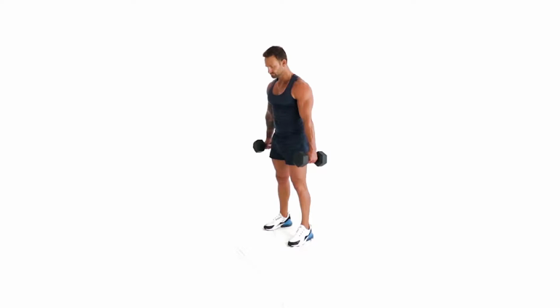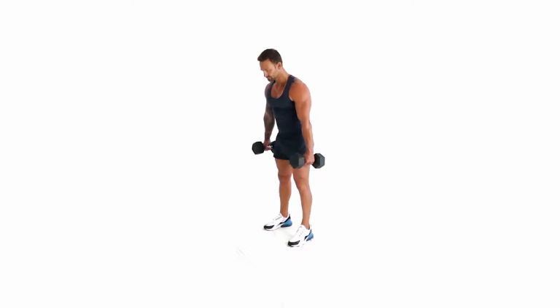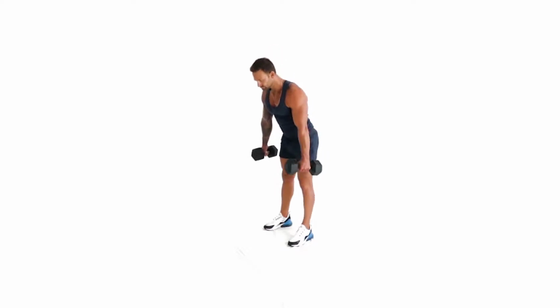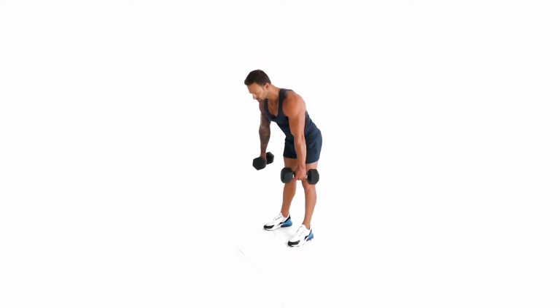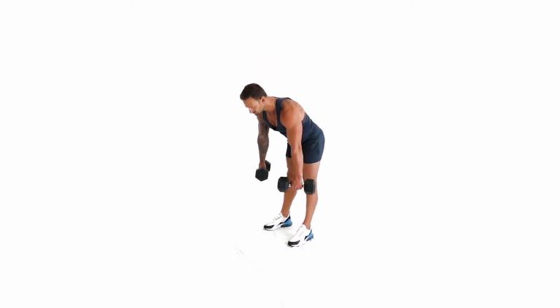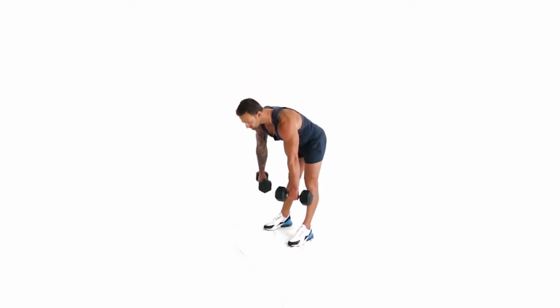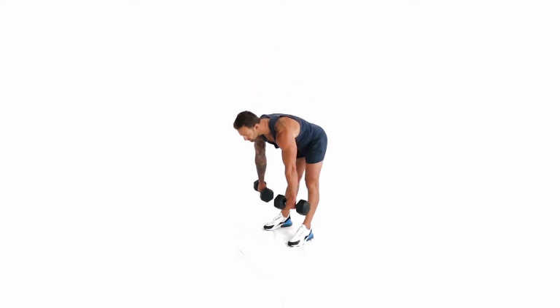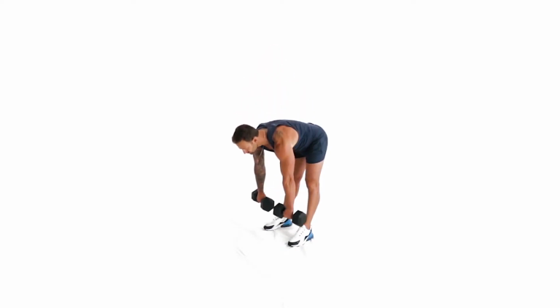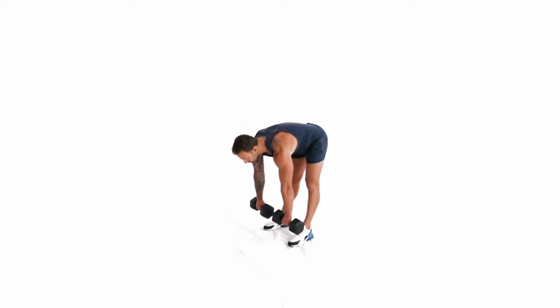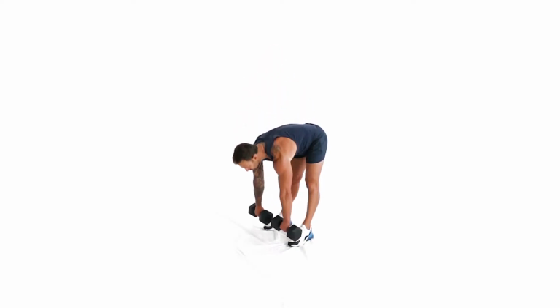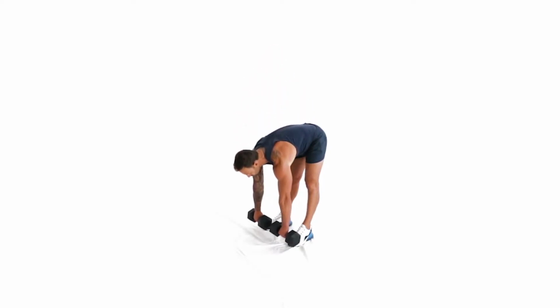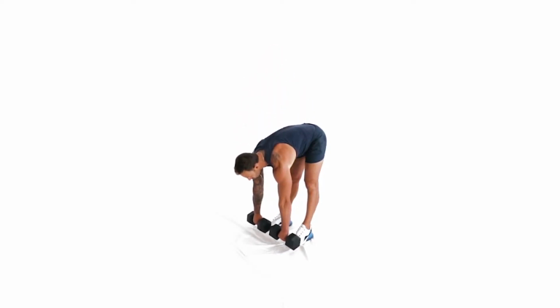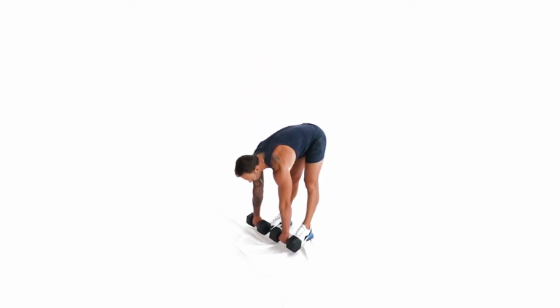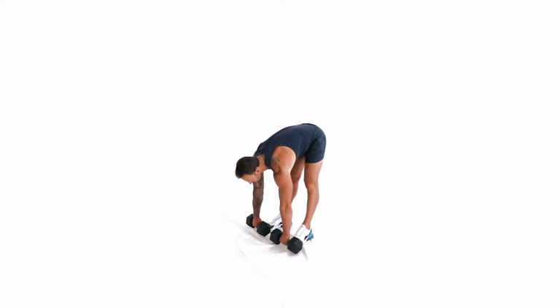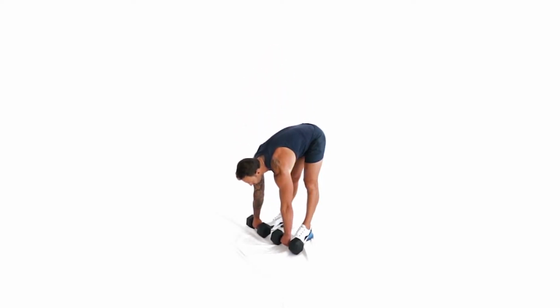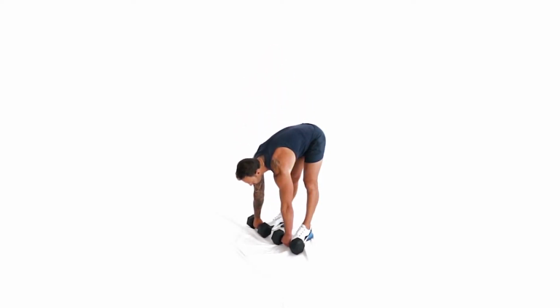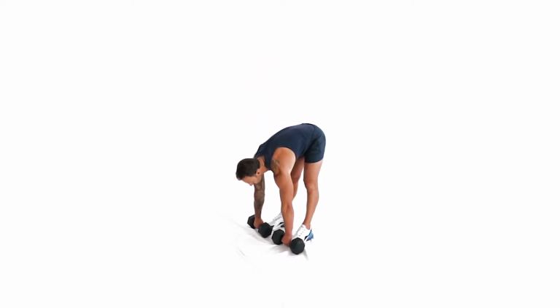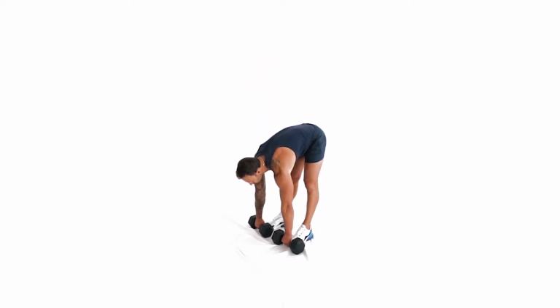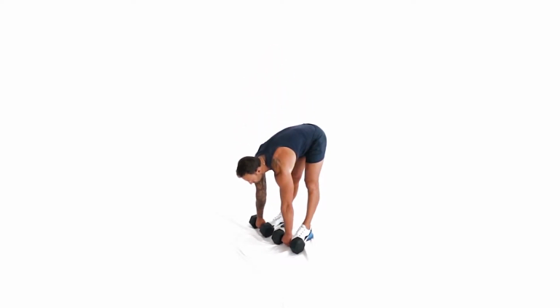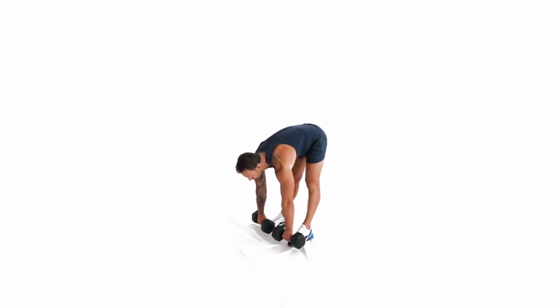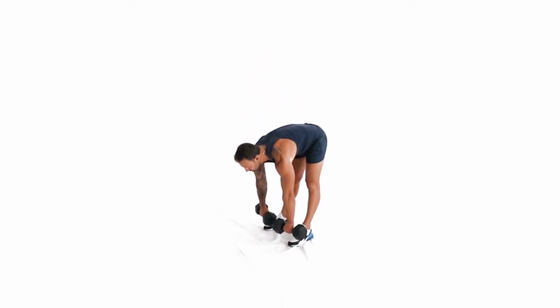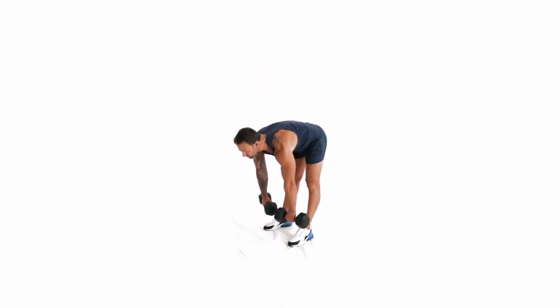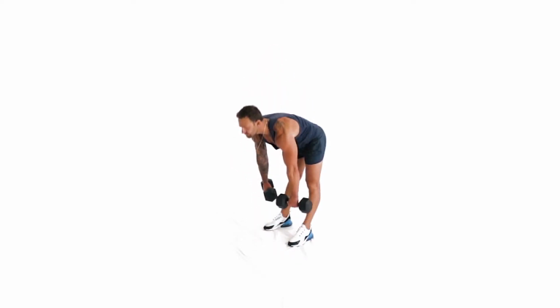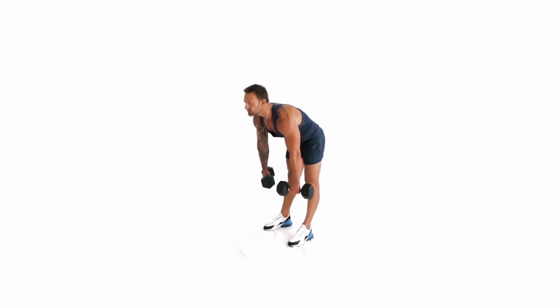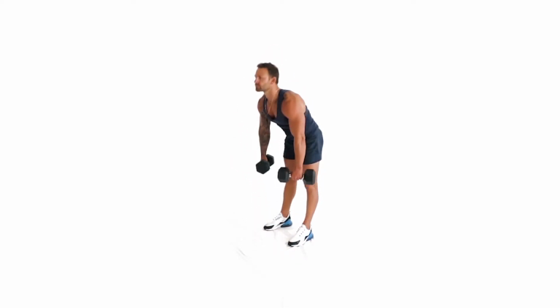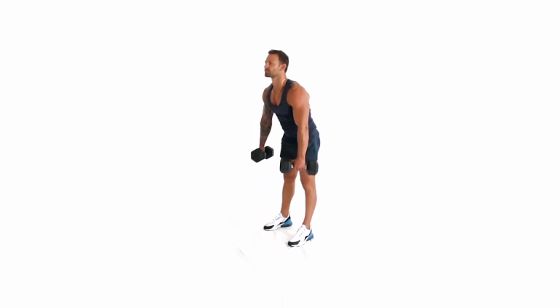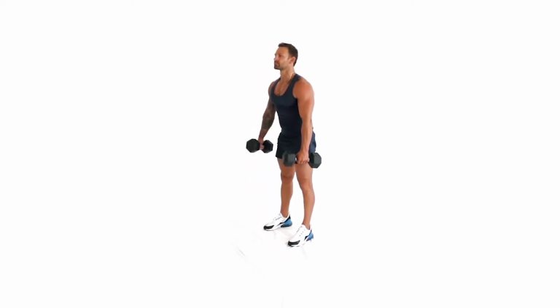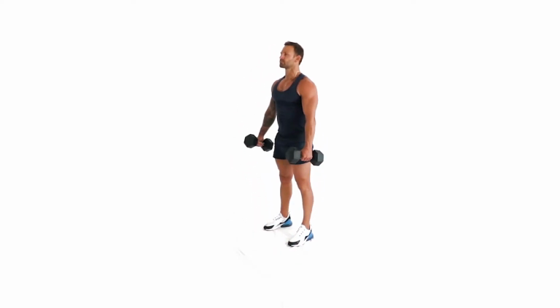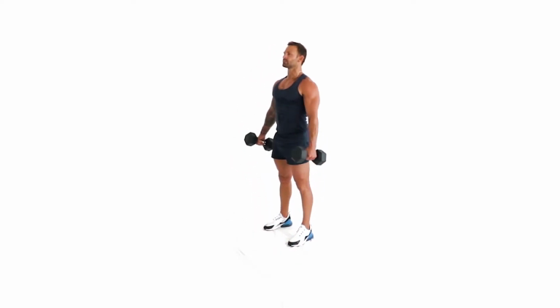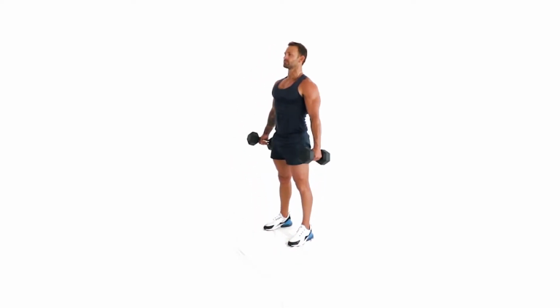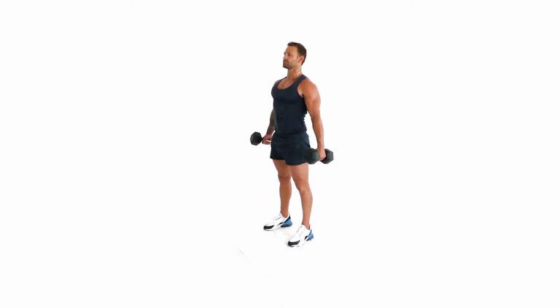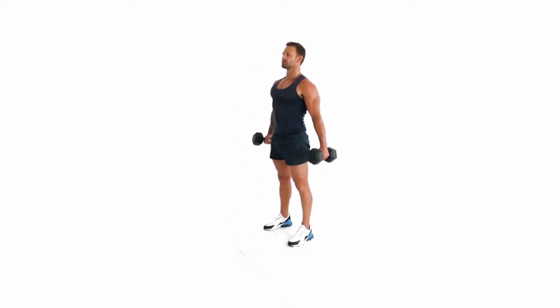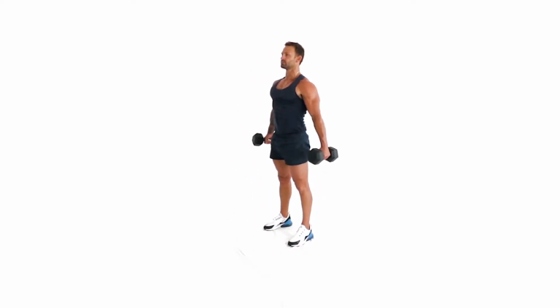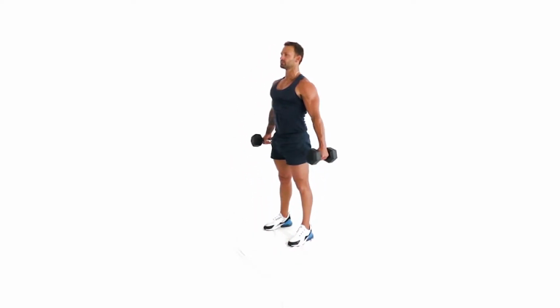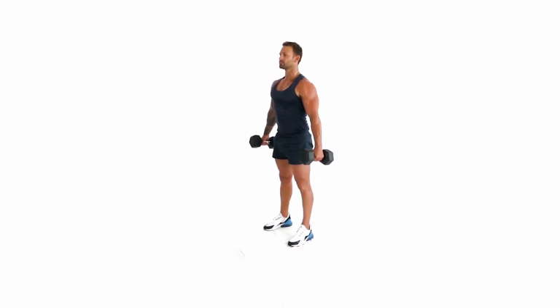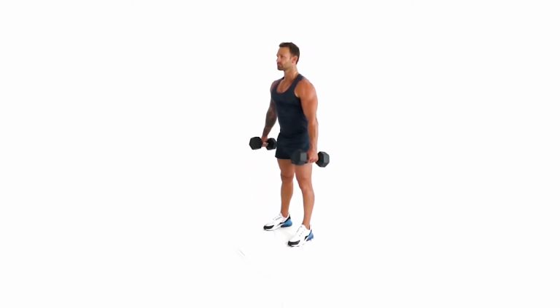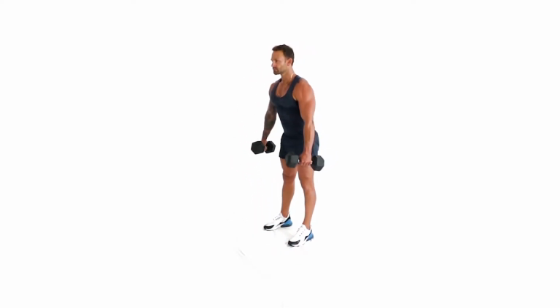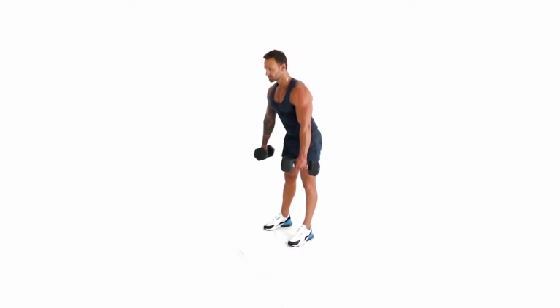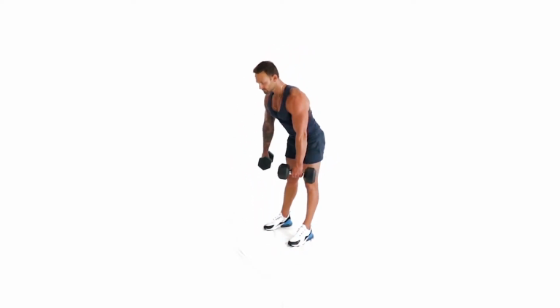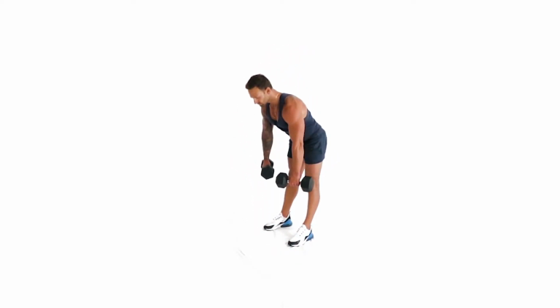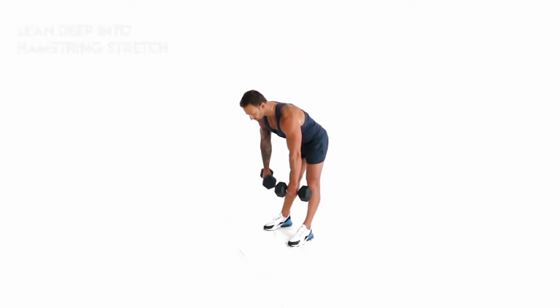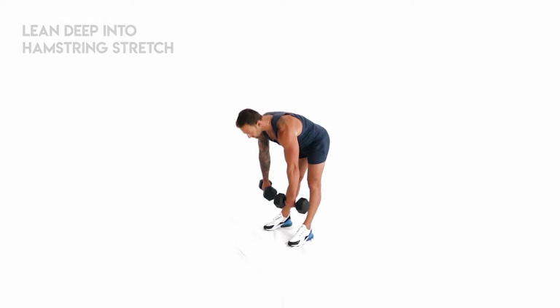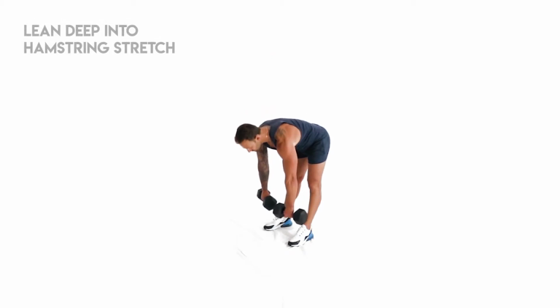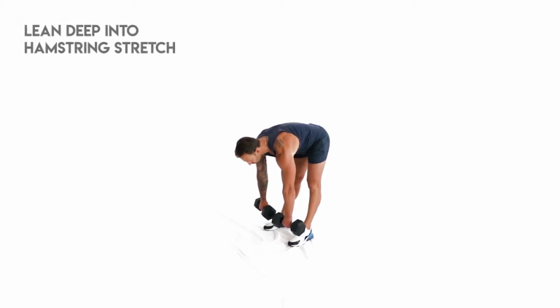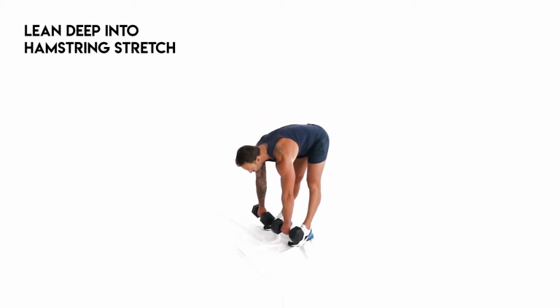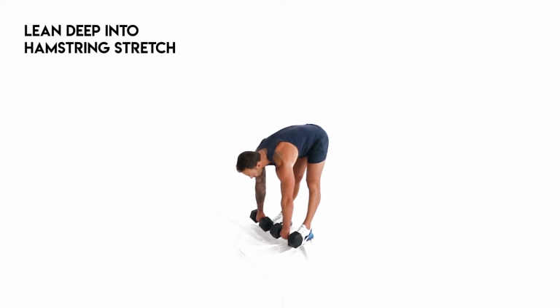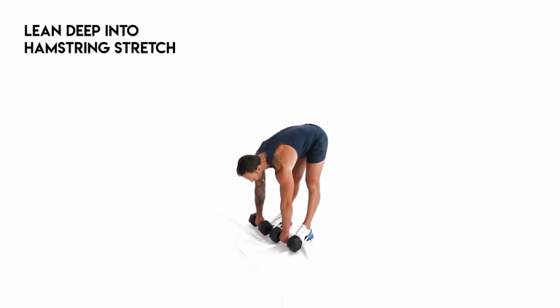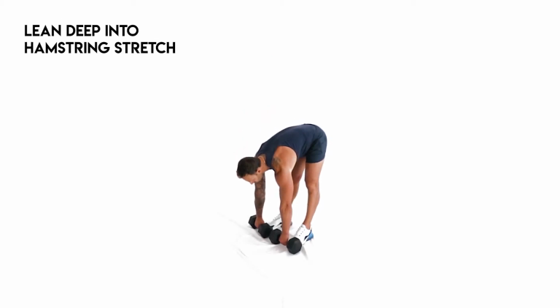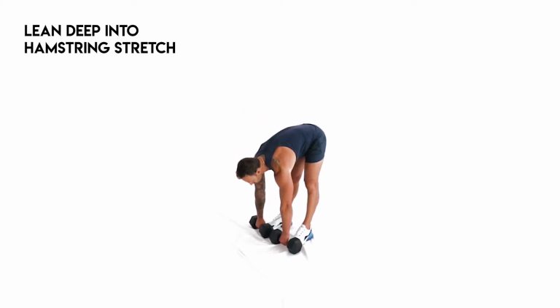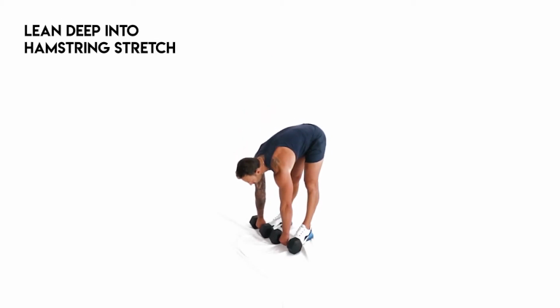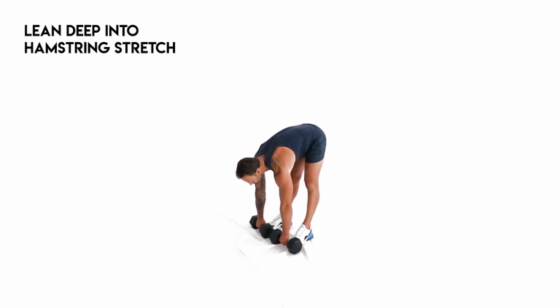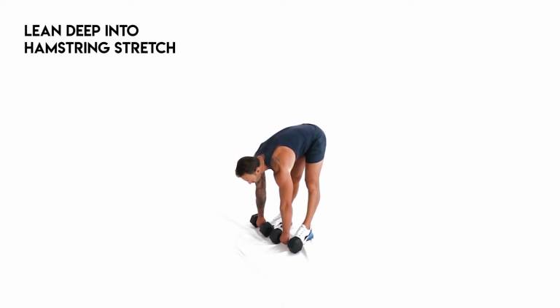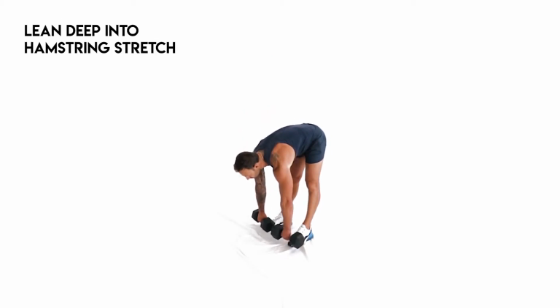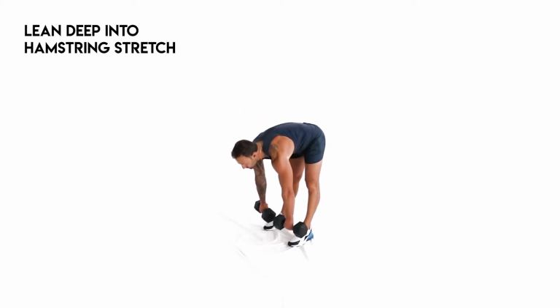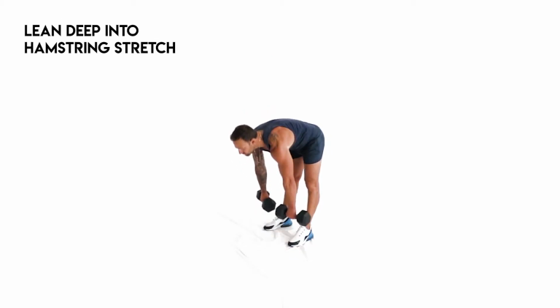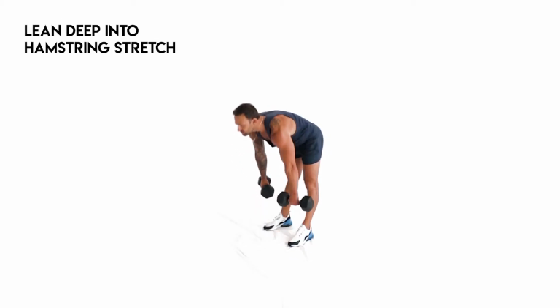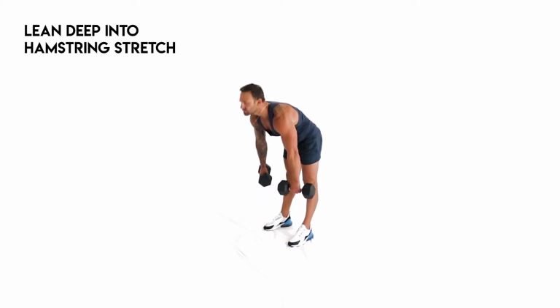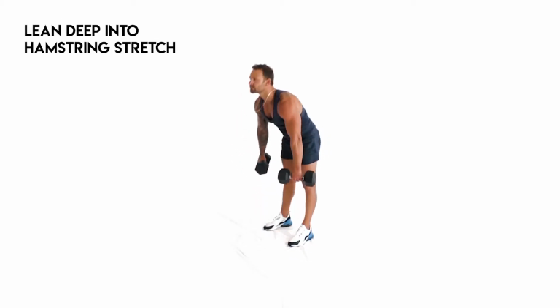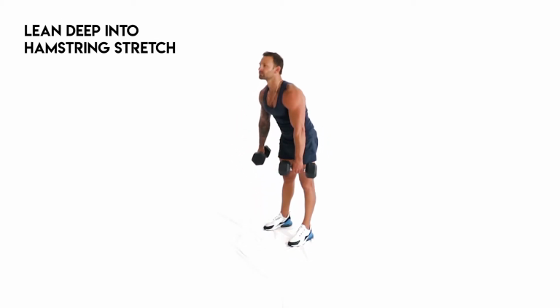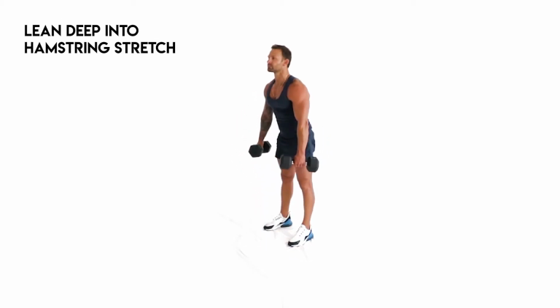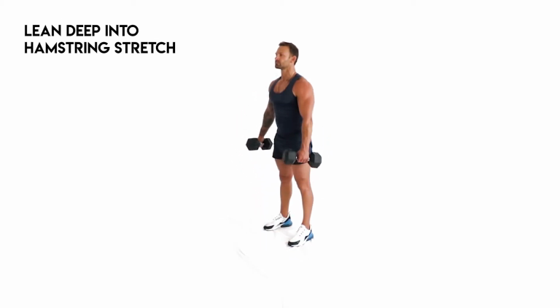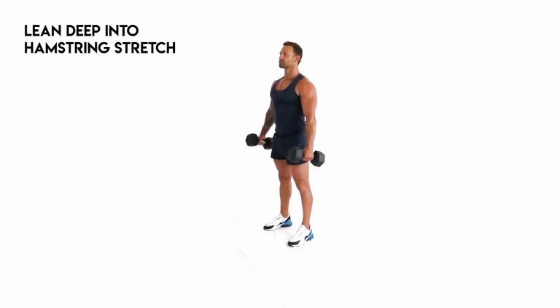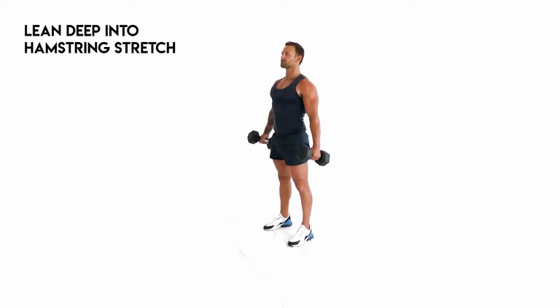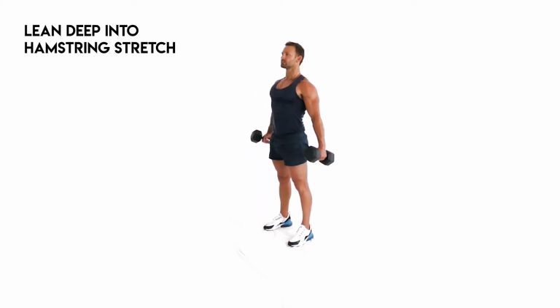From a standing position with dumbbells down by your side, bend forward and lean as far as you can until you feel the stretch in your hamstrings.